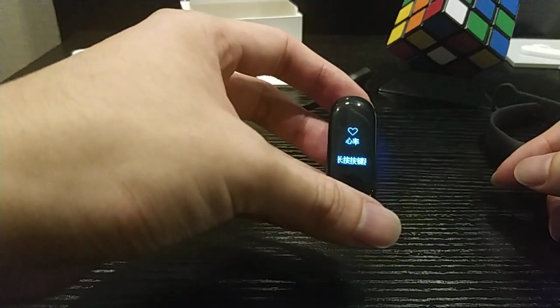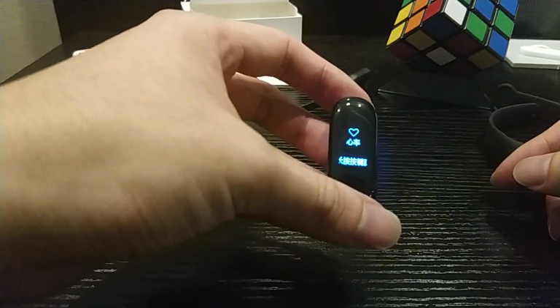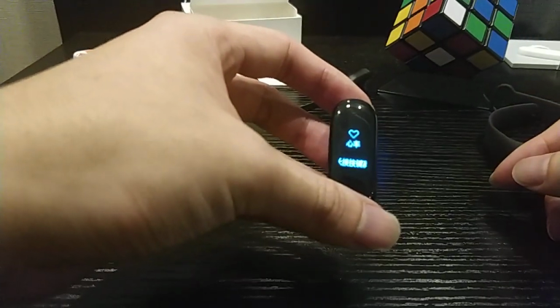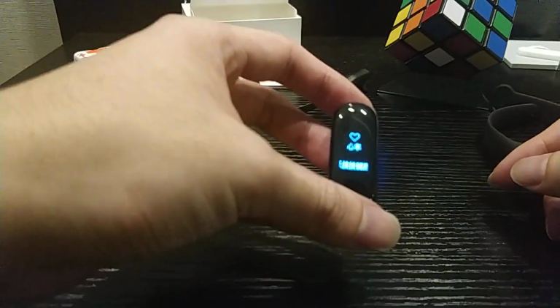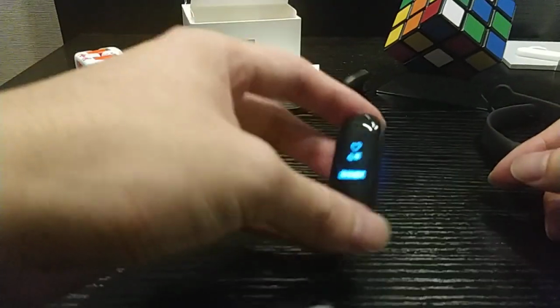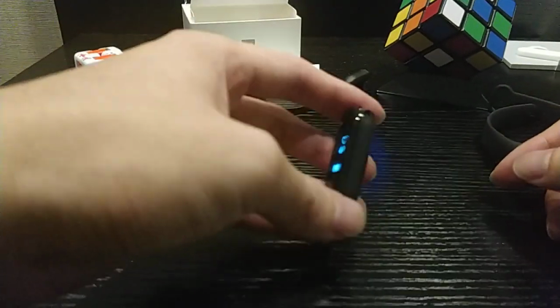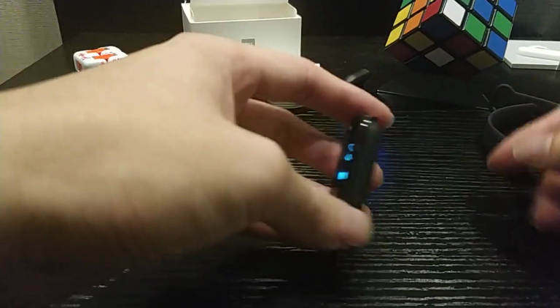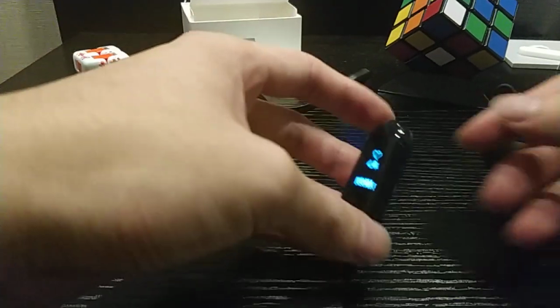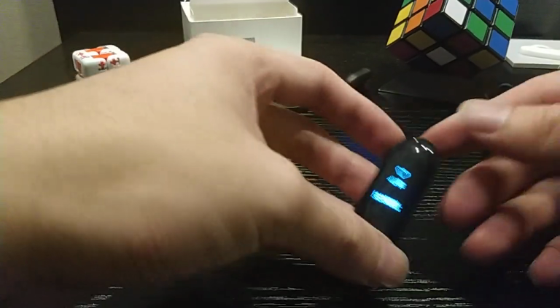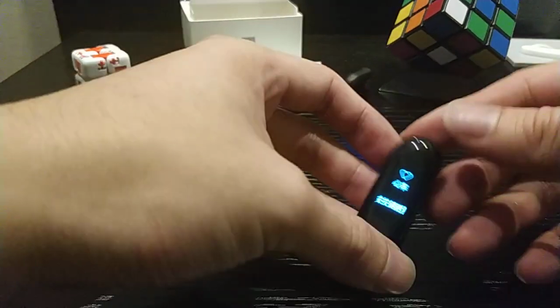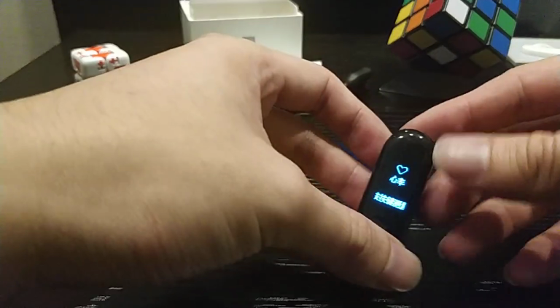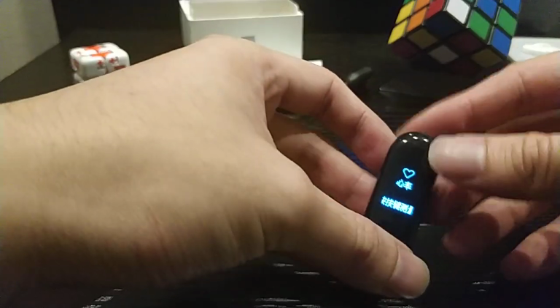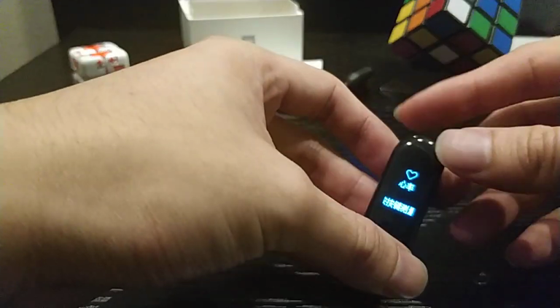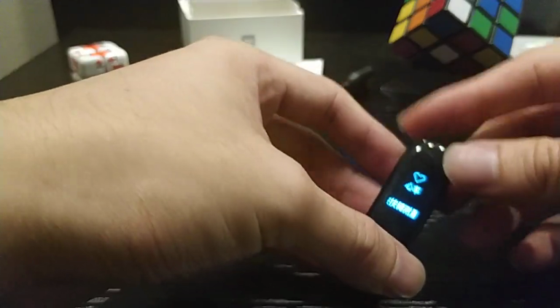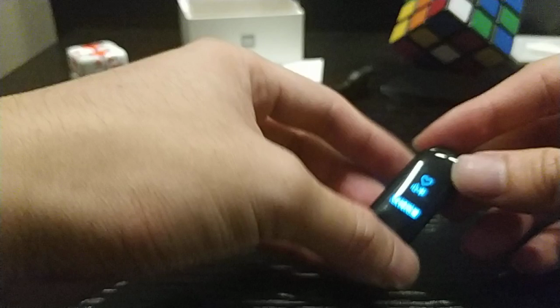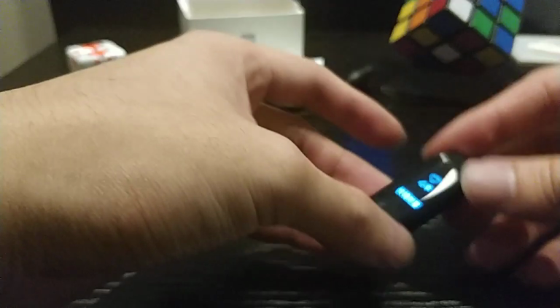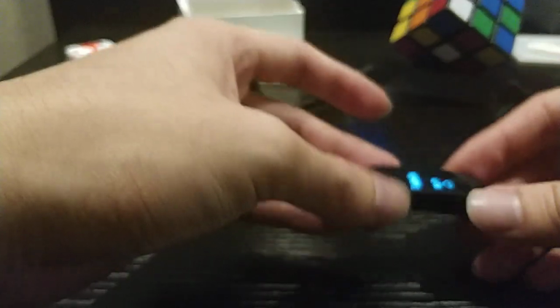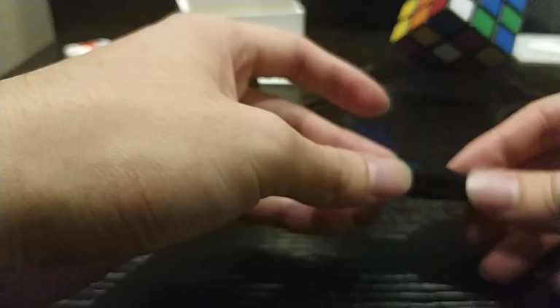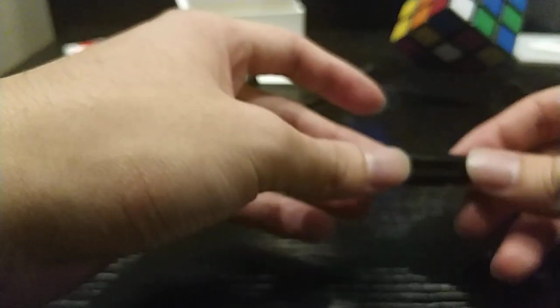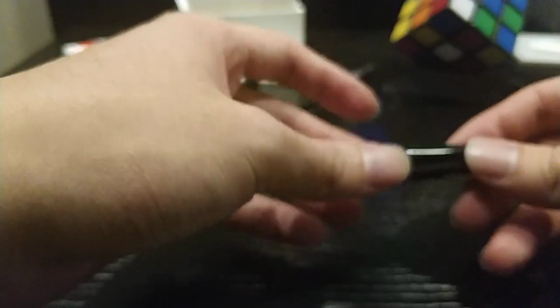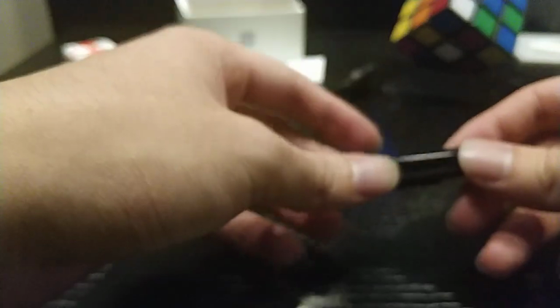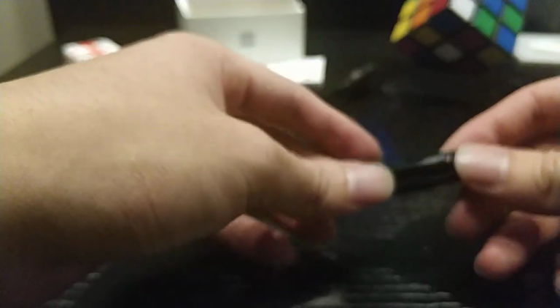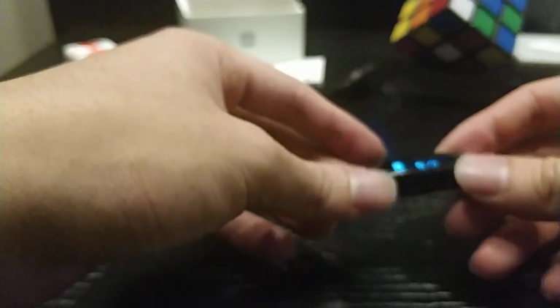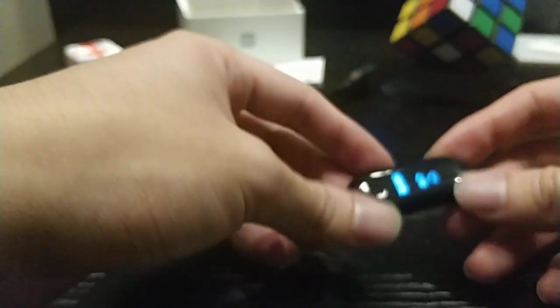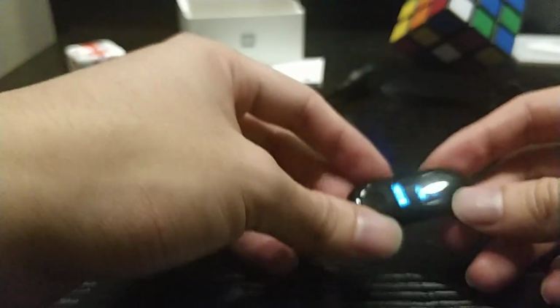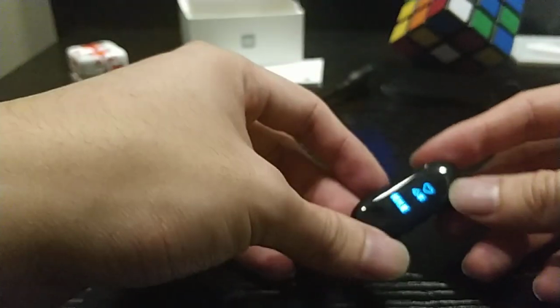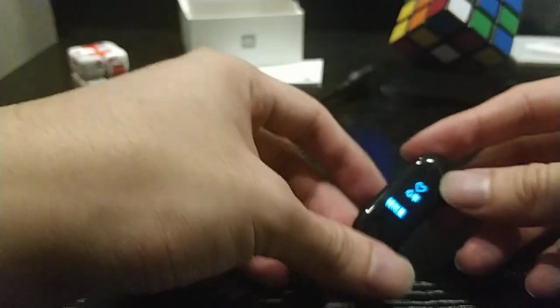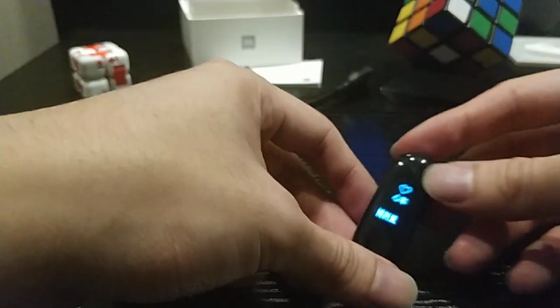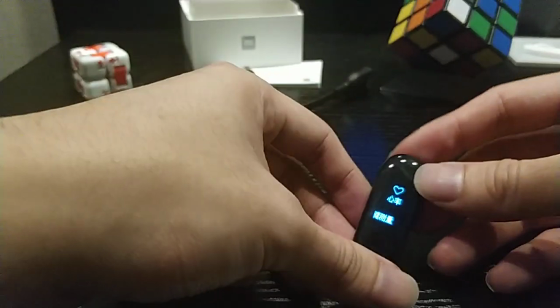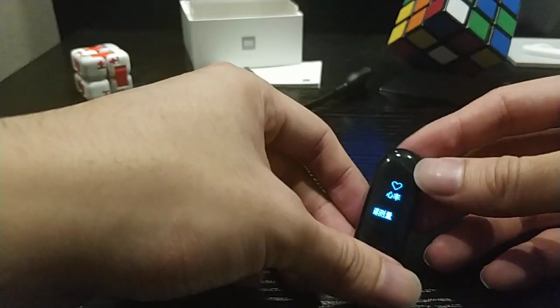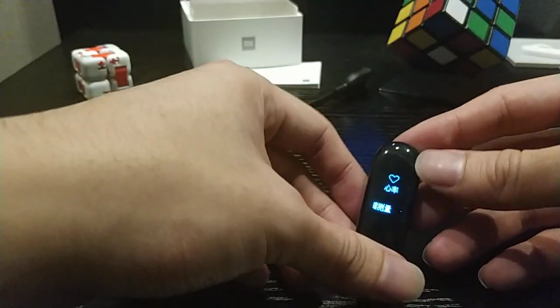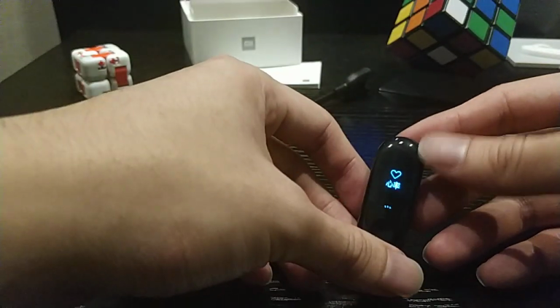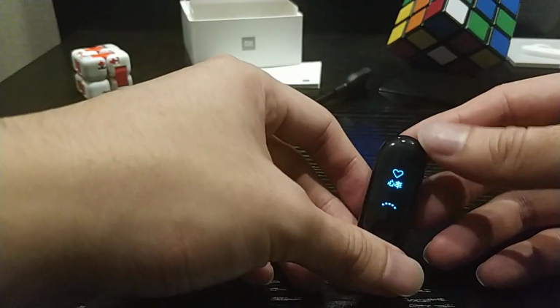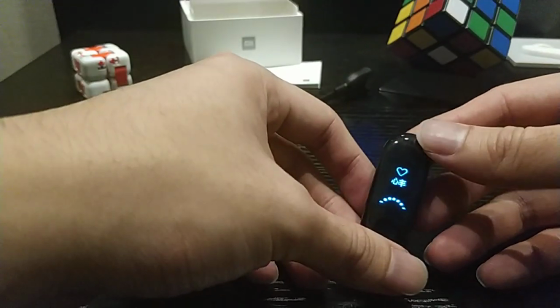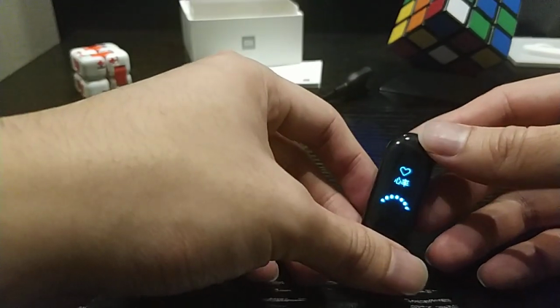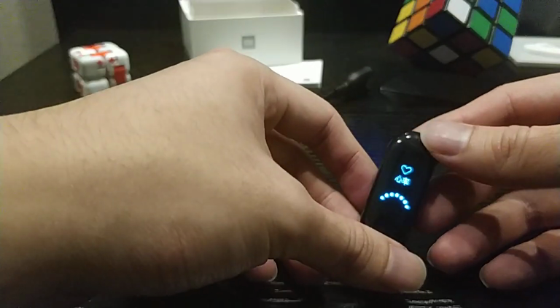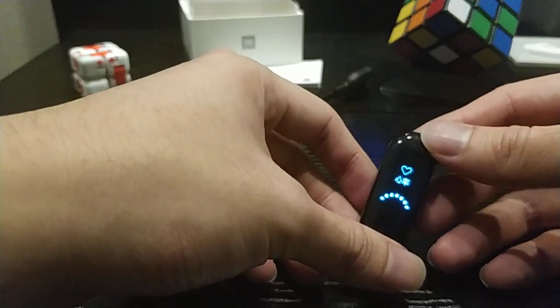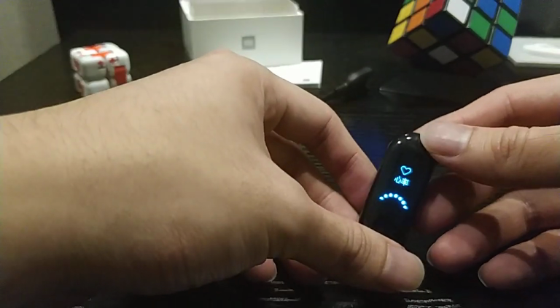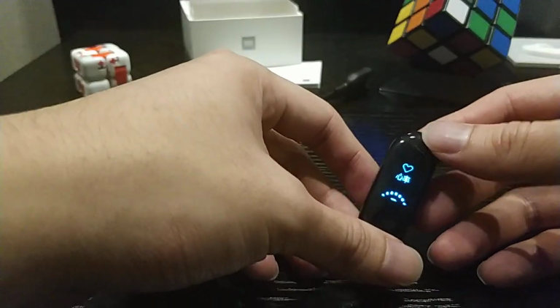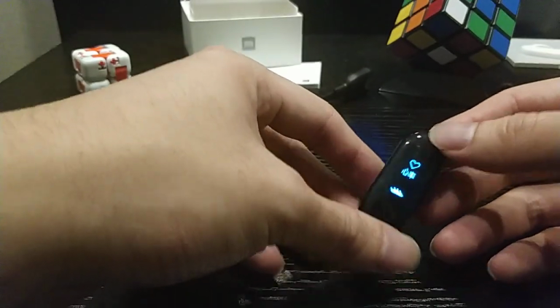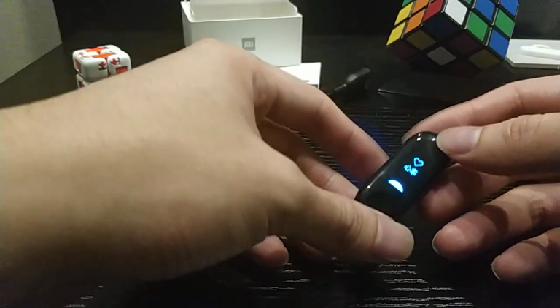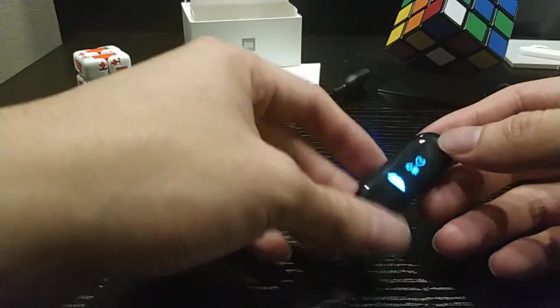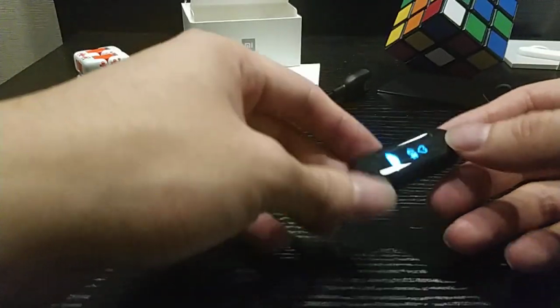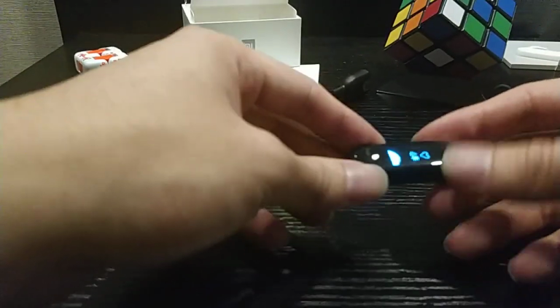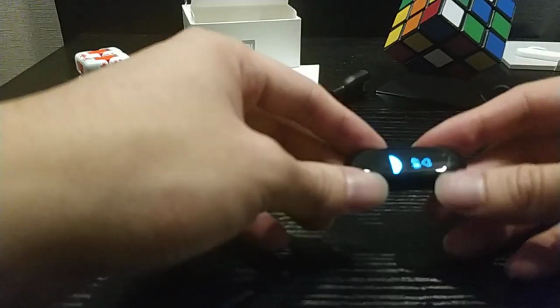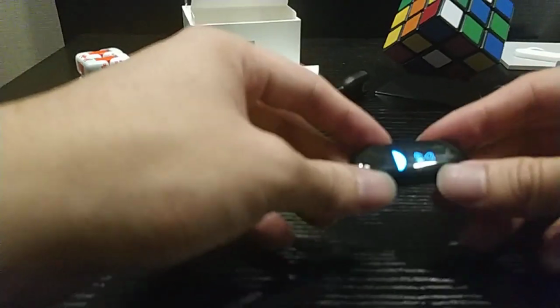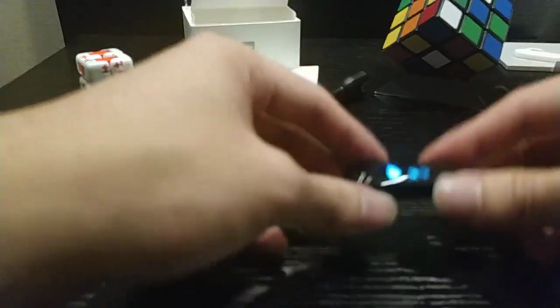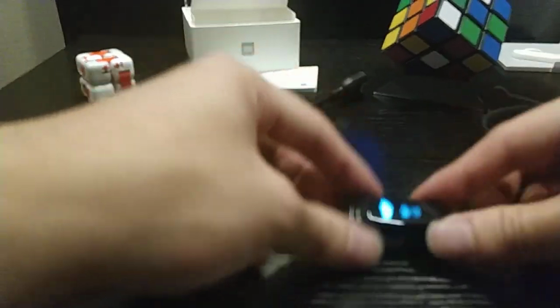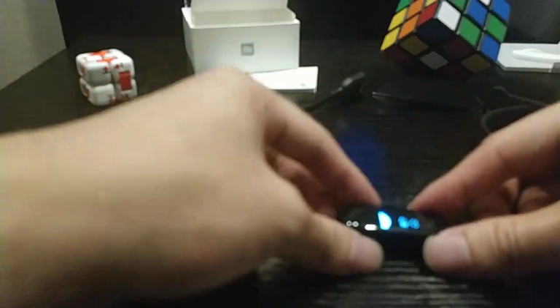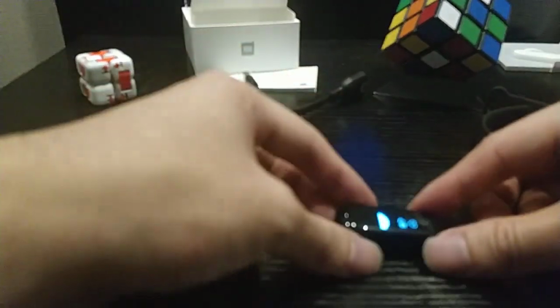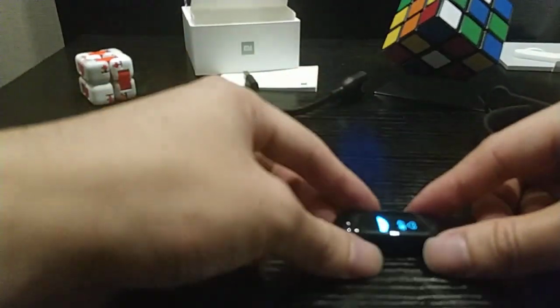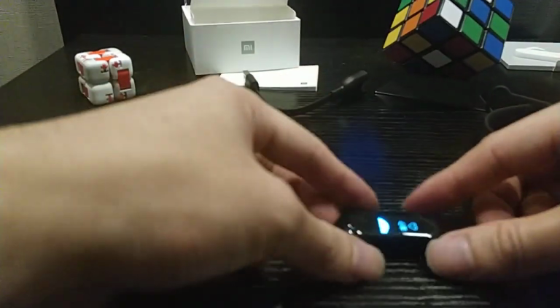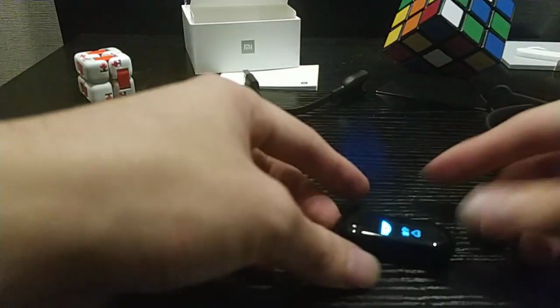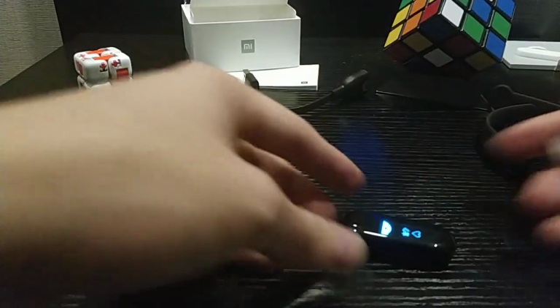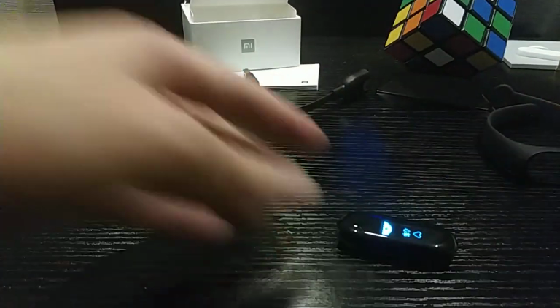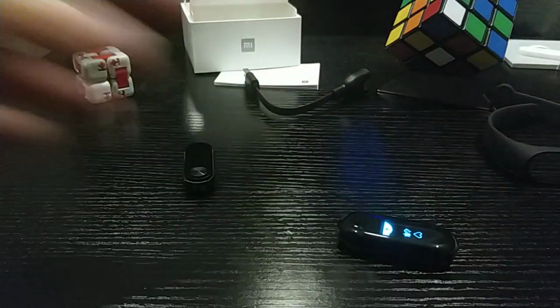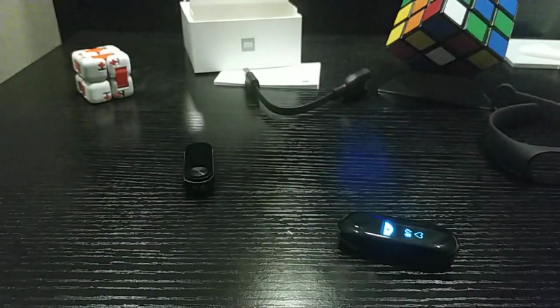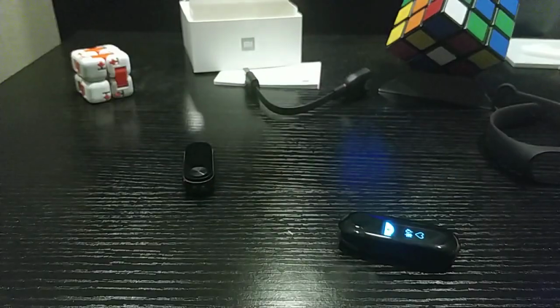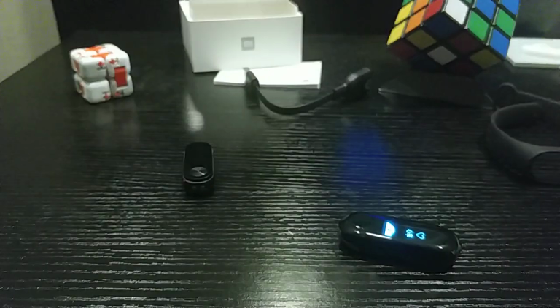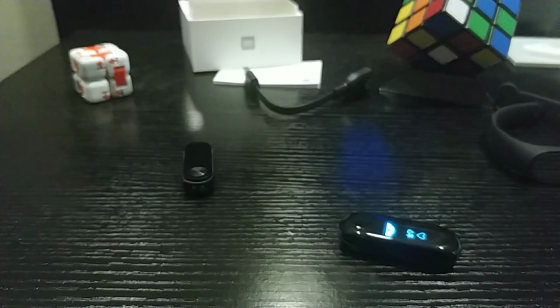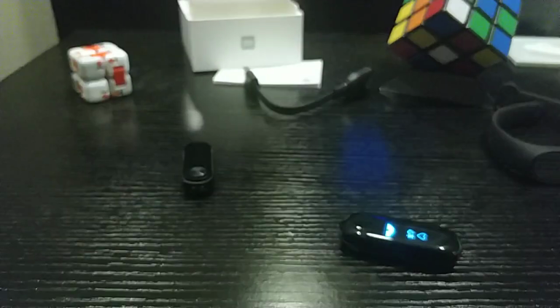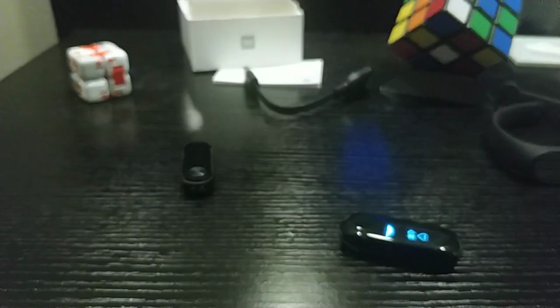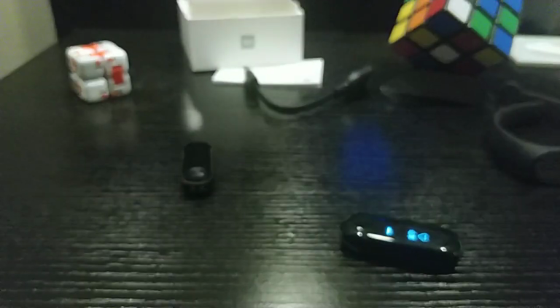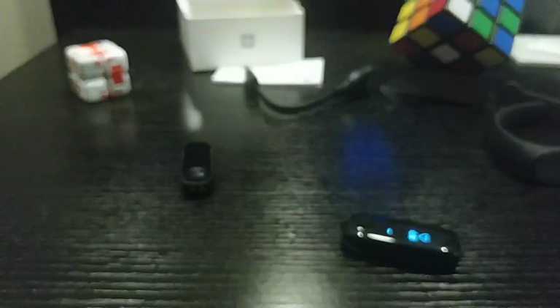That's all for the unboxing of the Mi Band 3. Thank you.